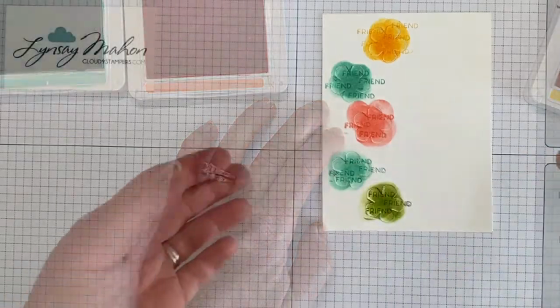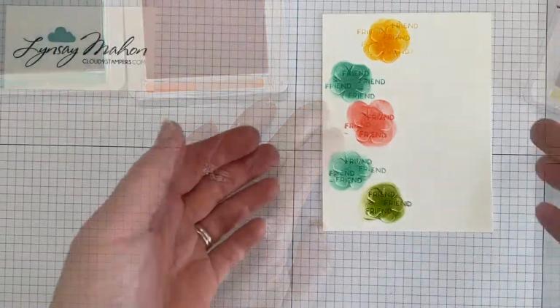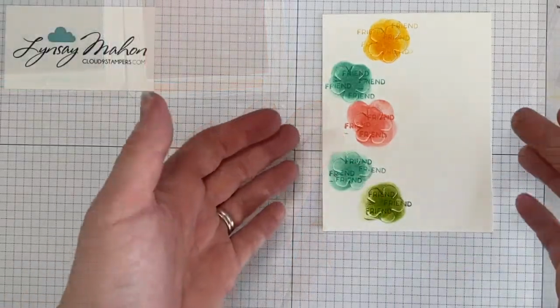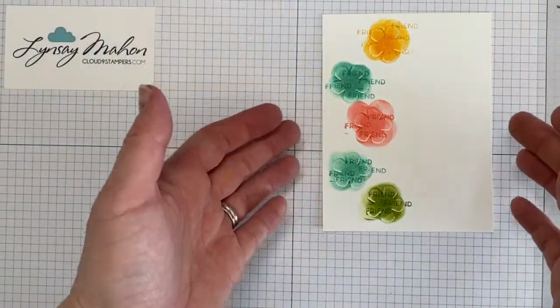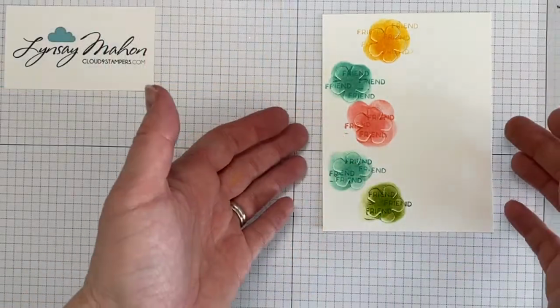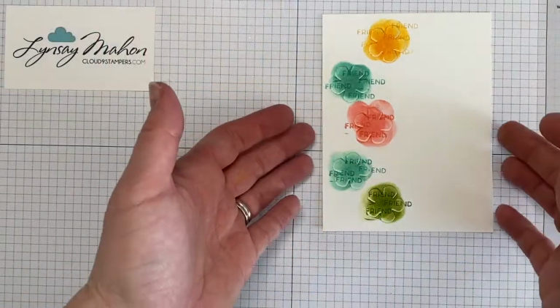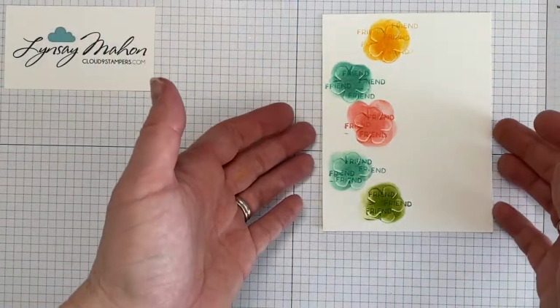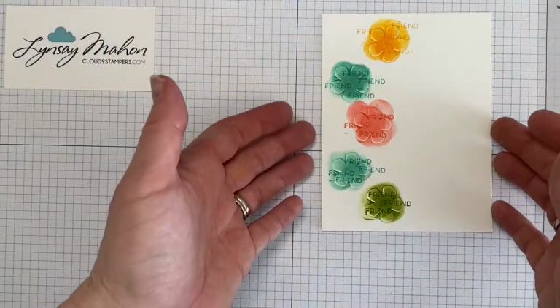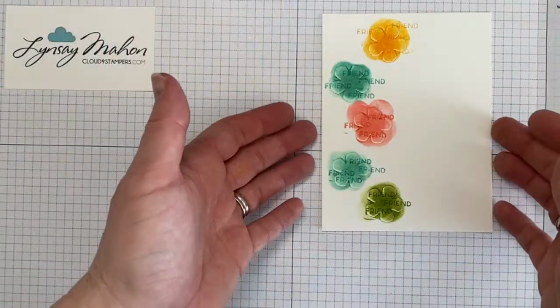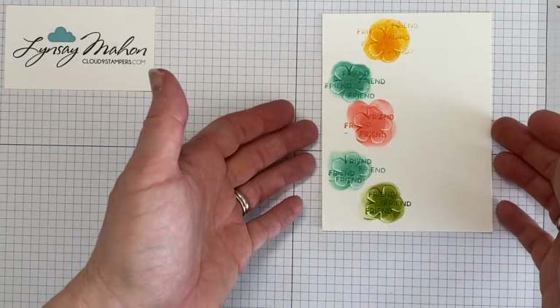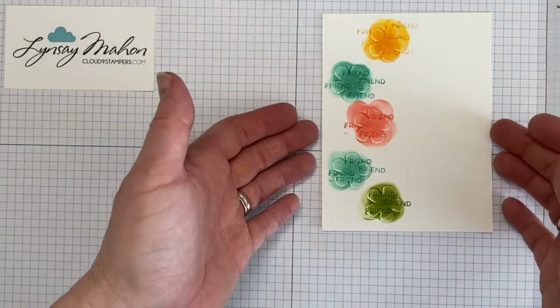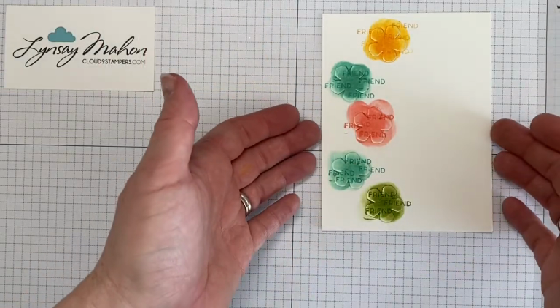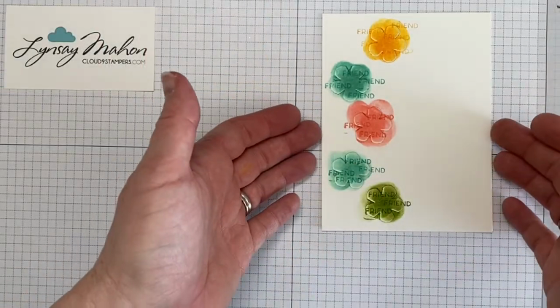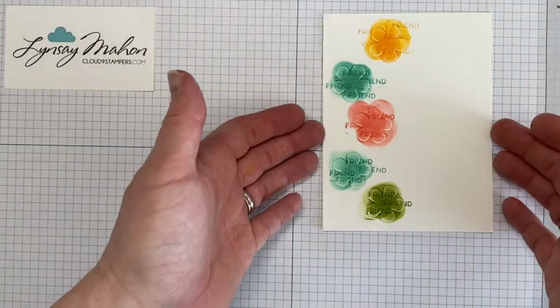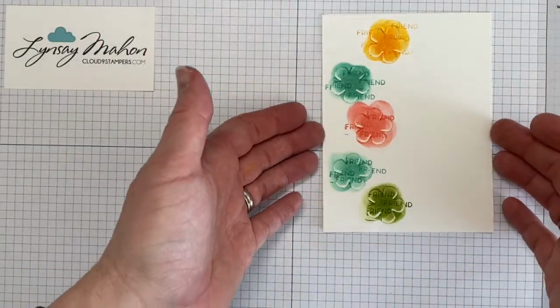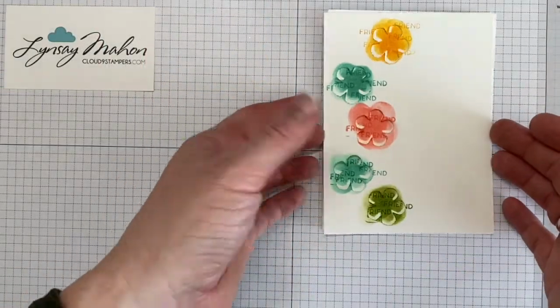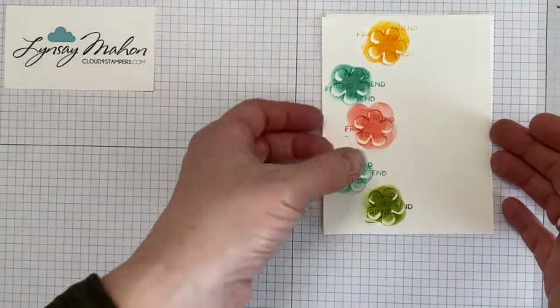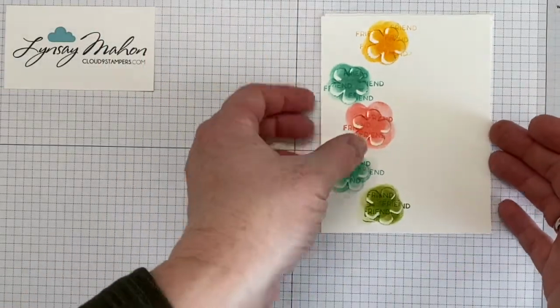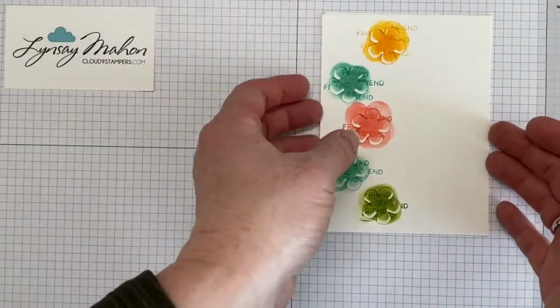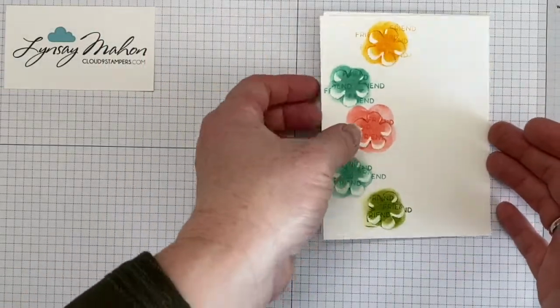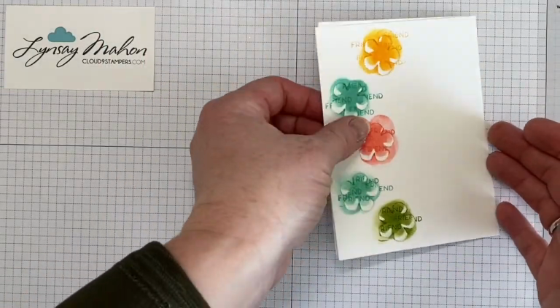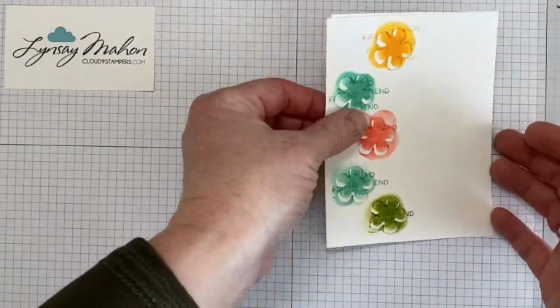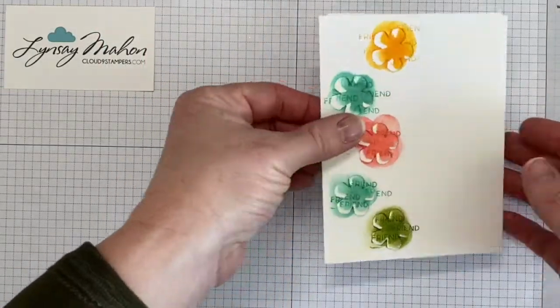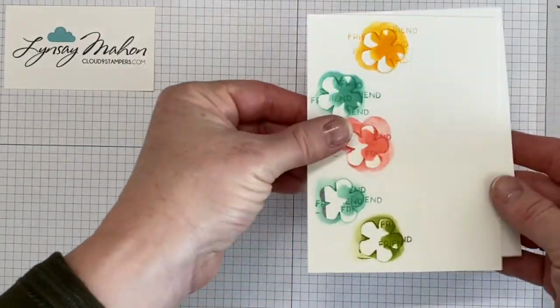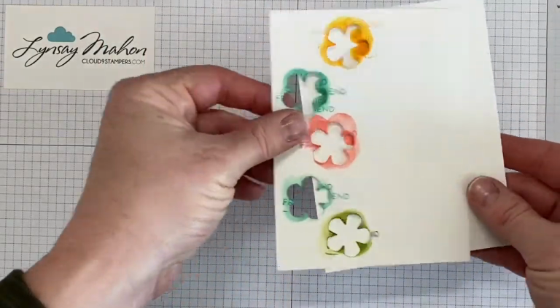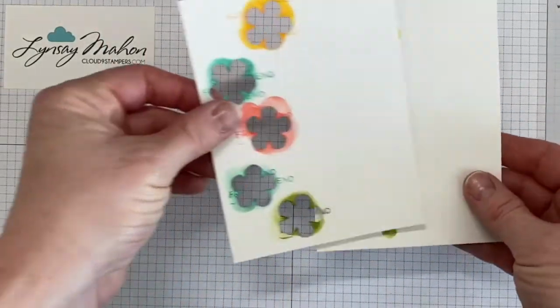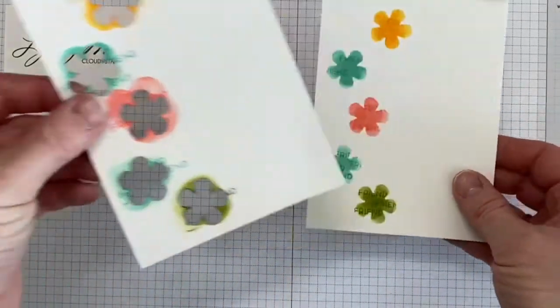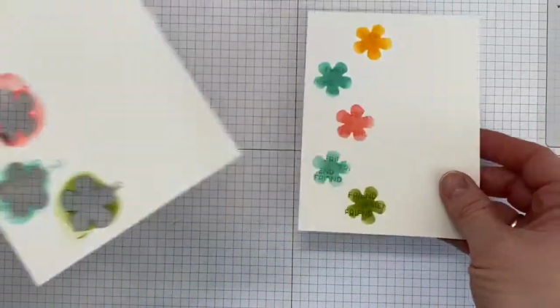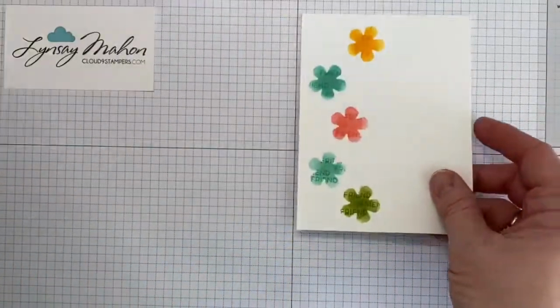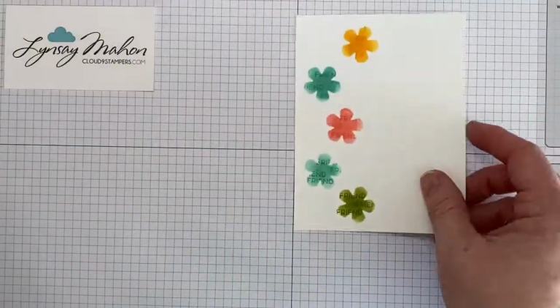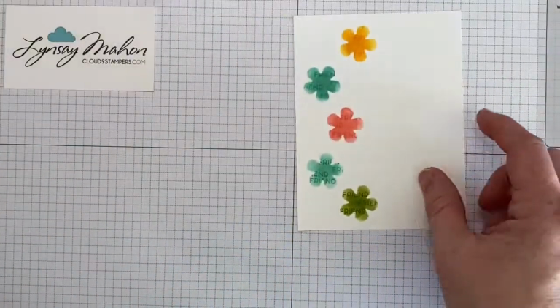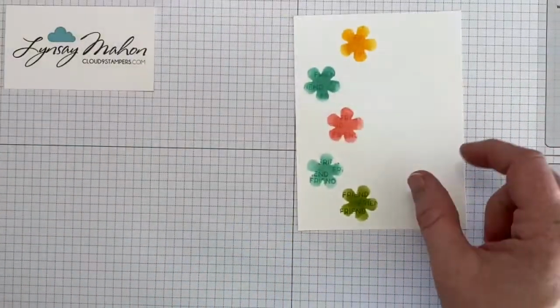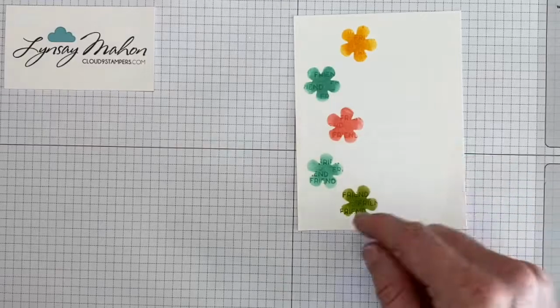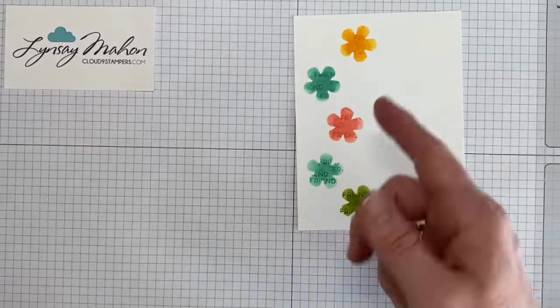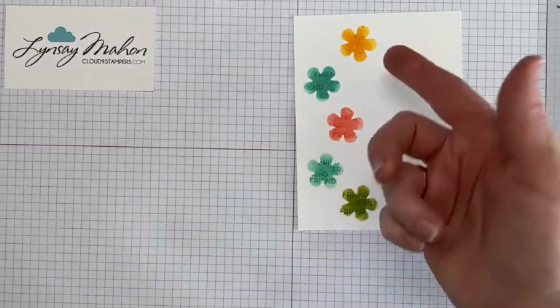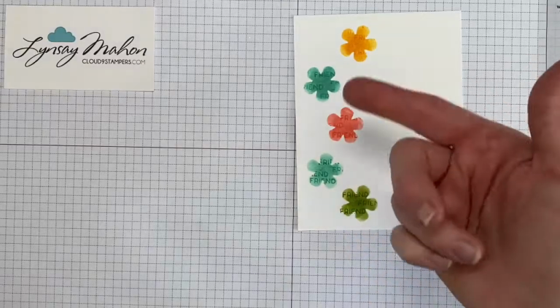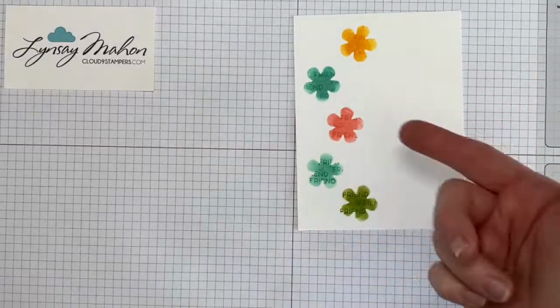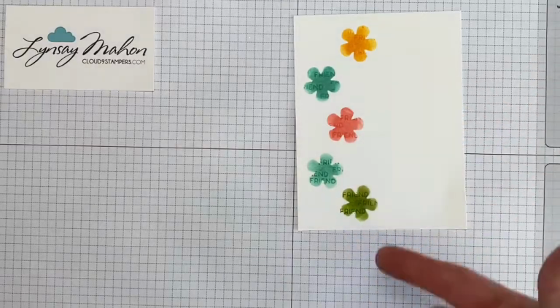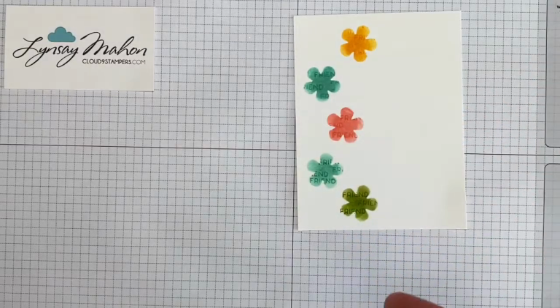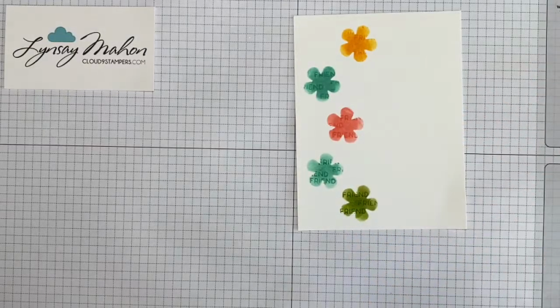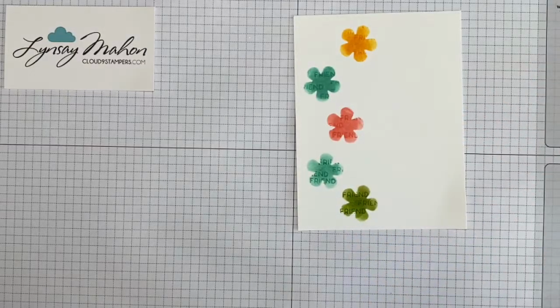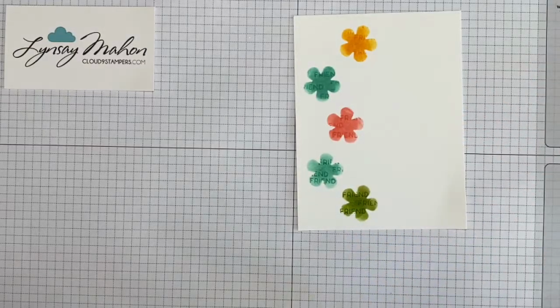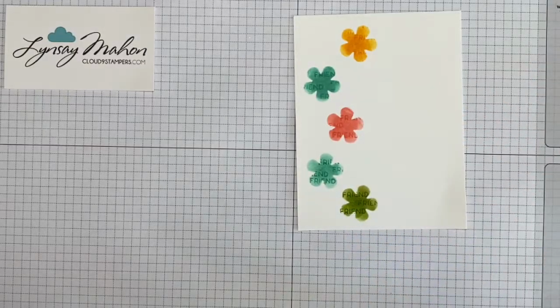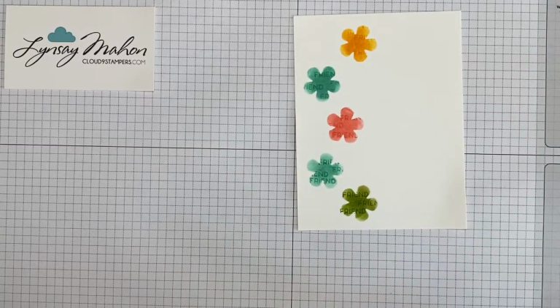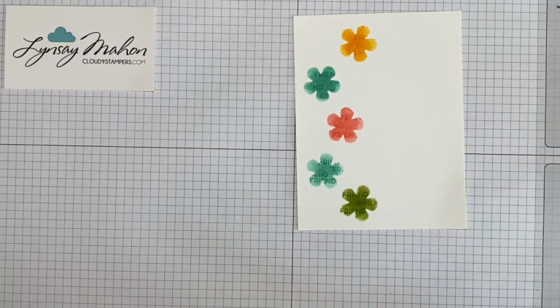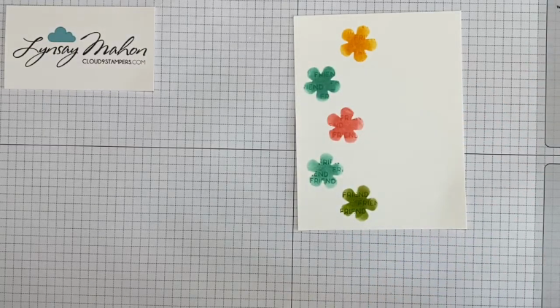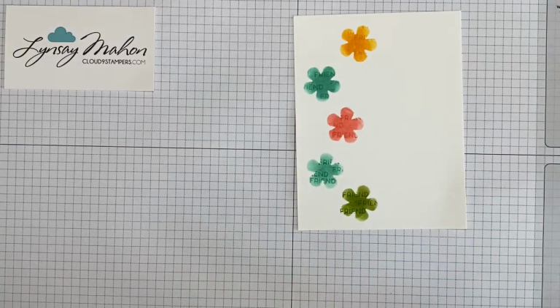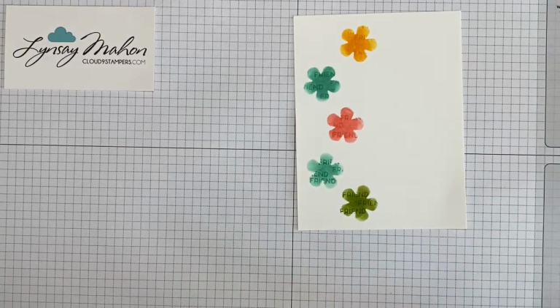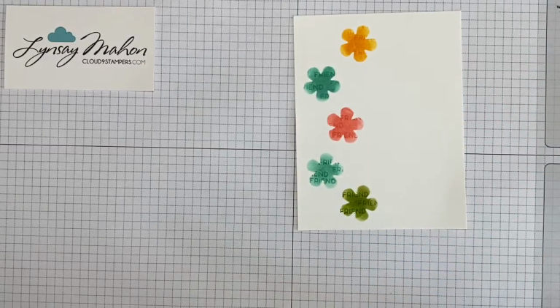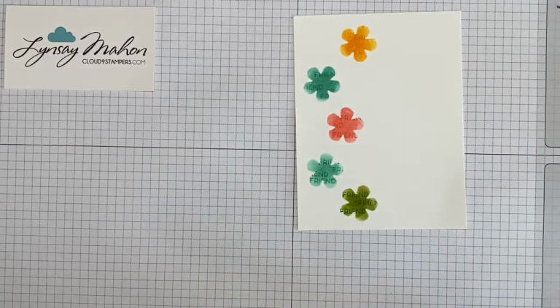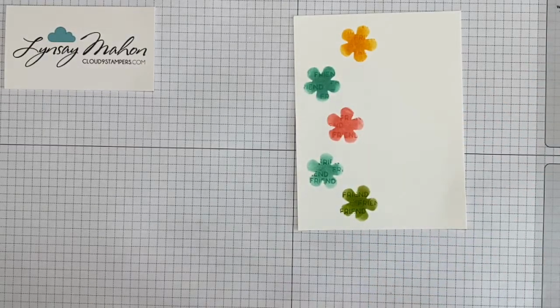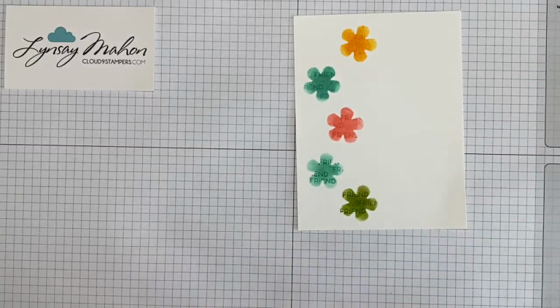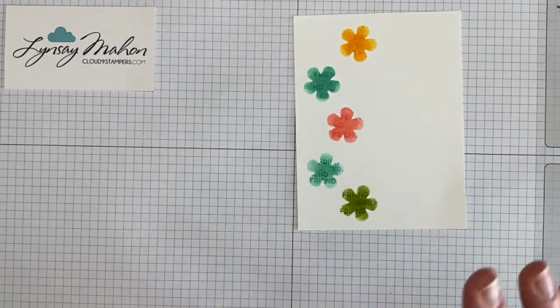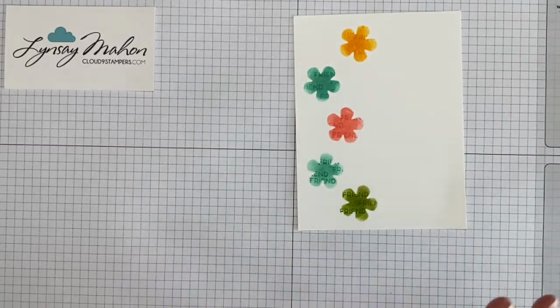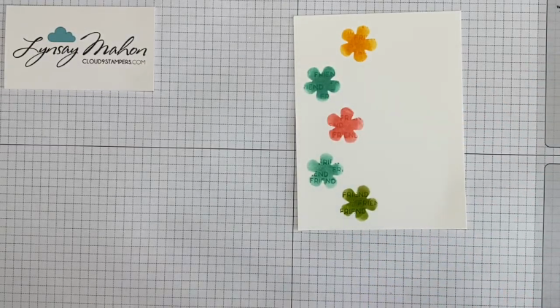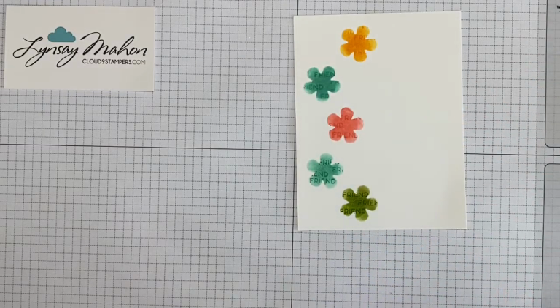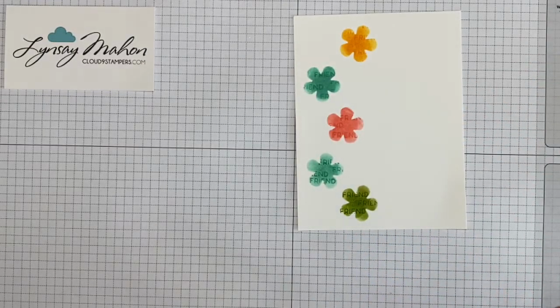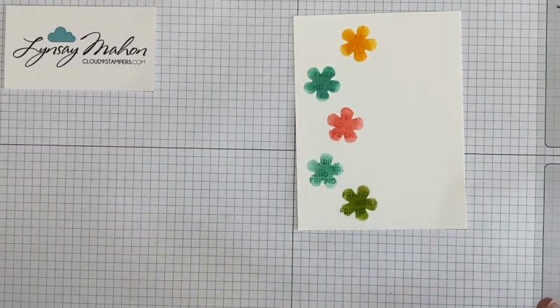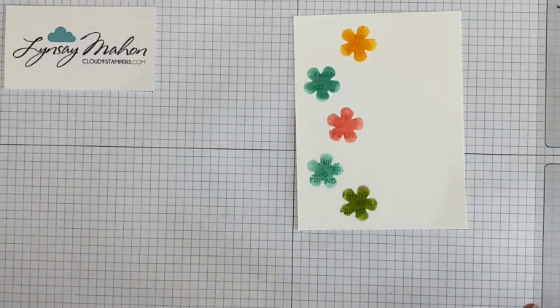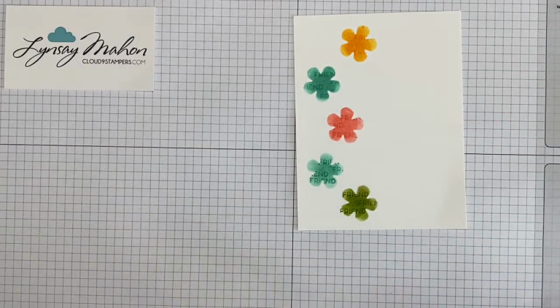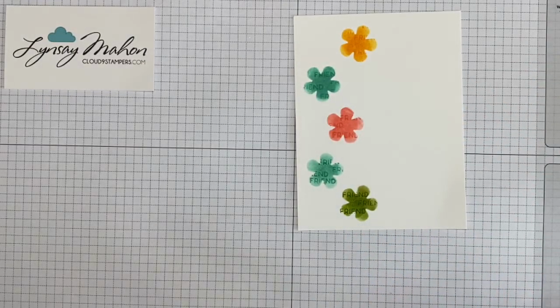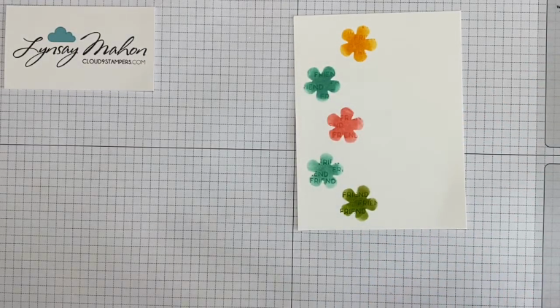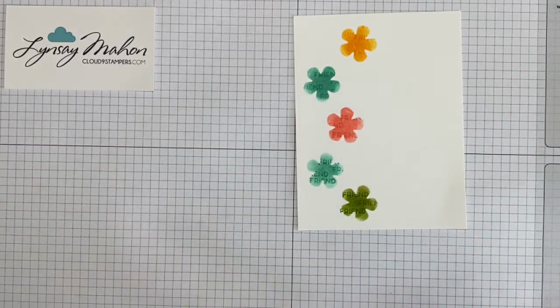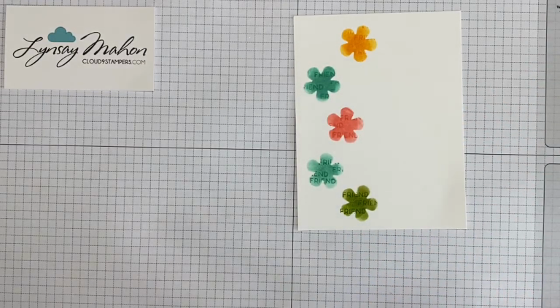Once you've got the stamping done, you can remove the mask and it reveals that really cool masked background that you've created.